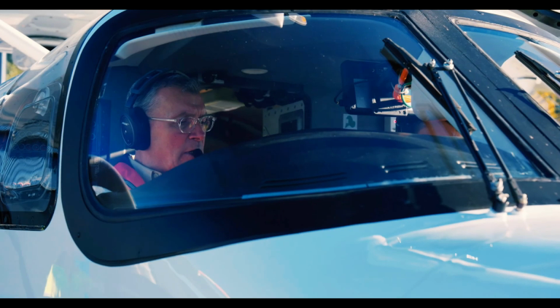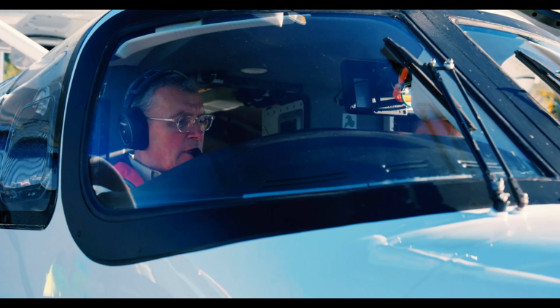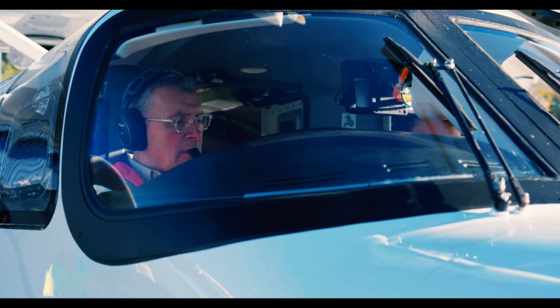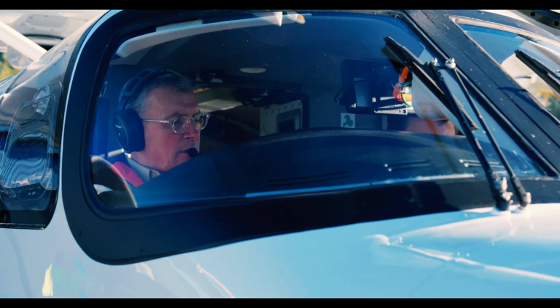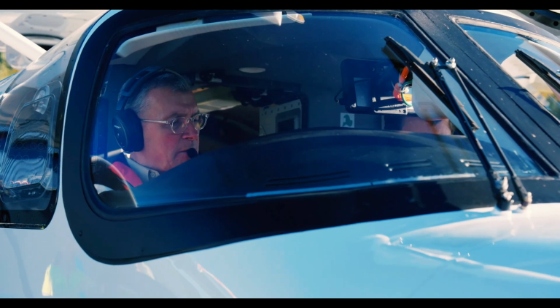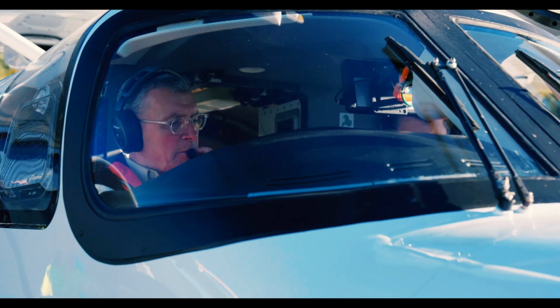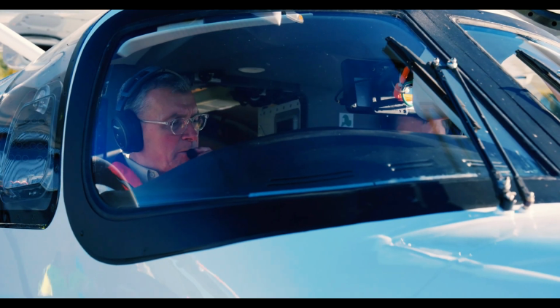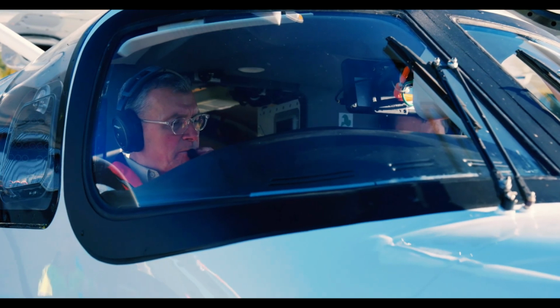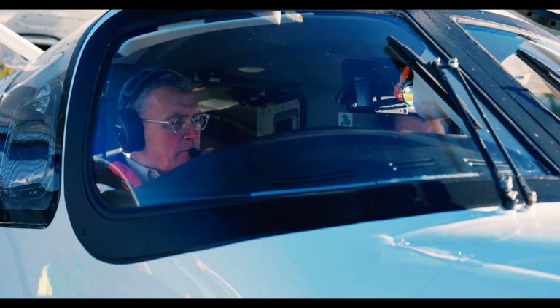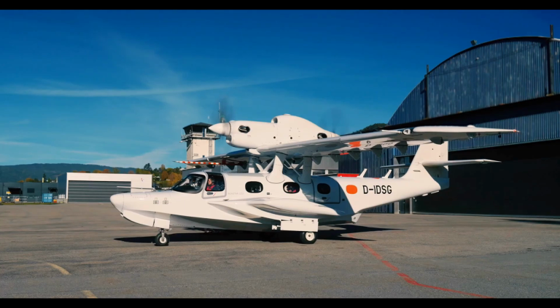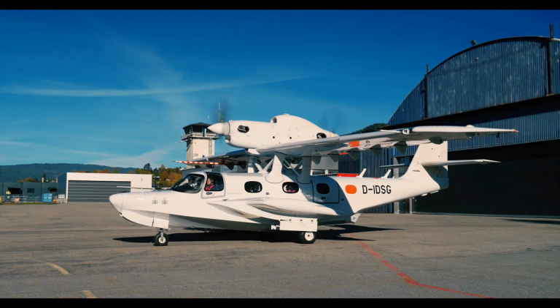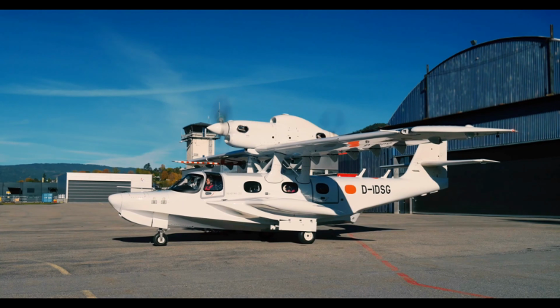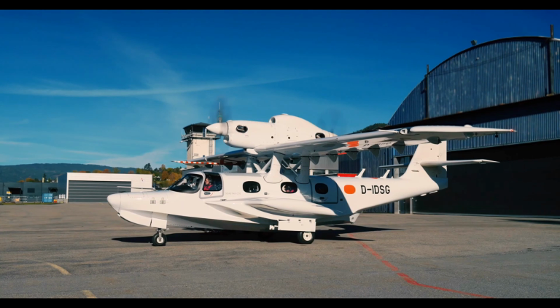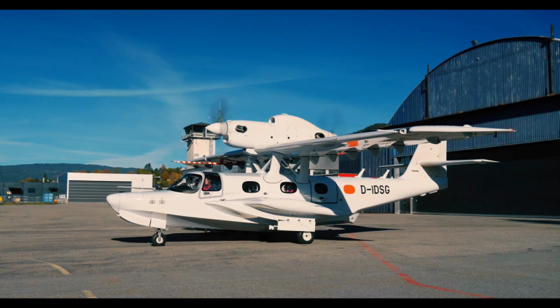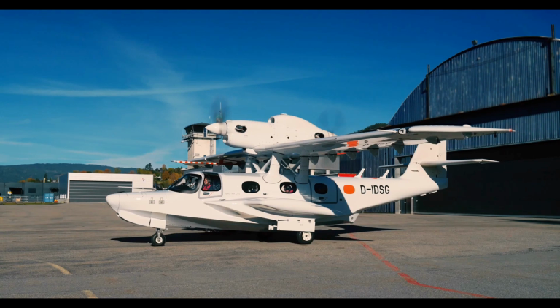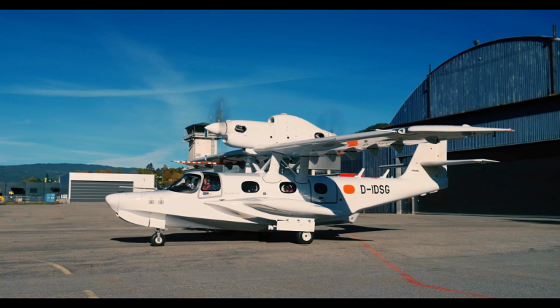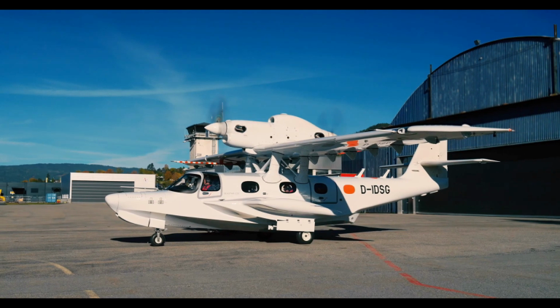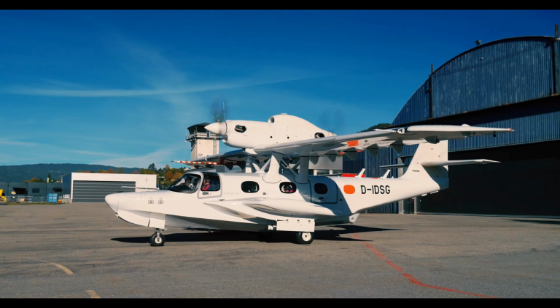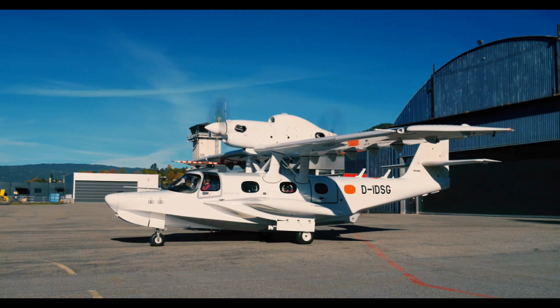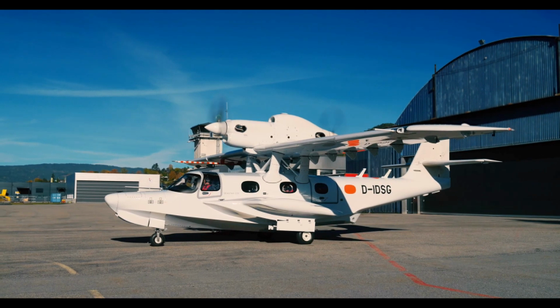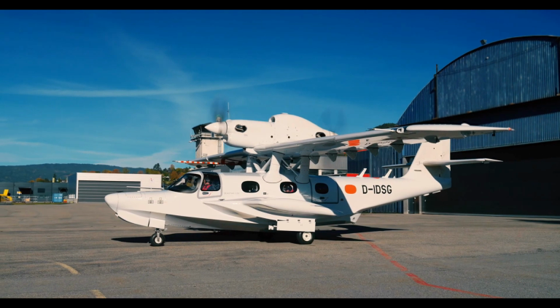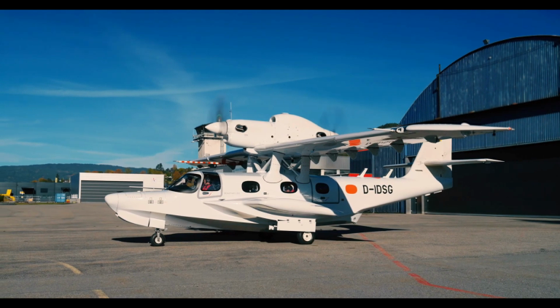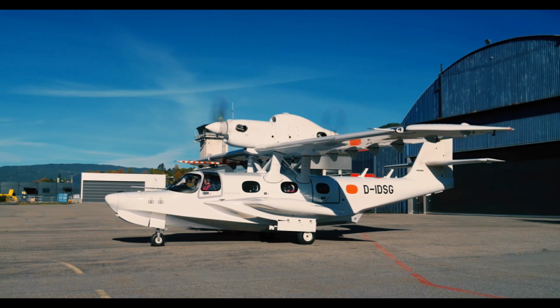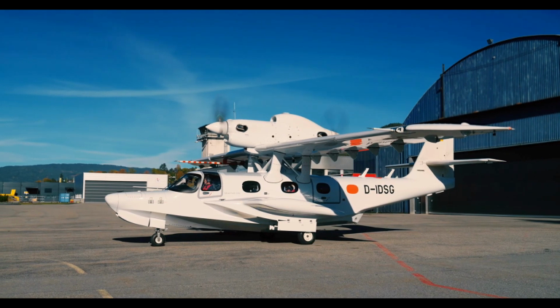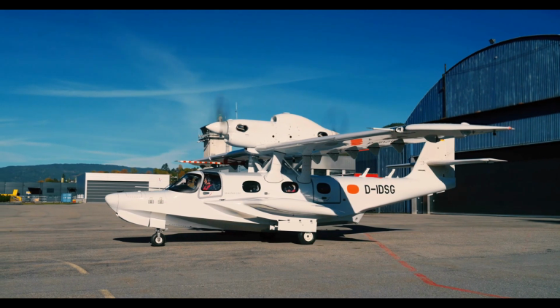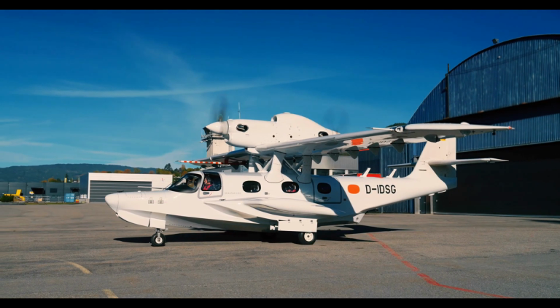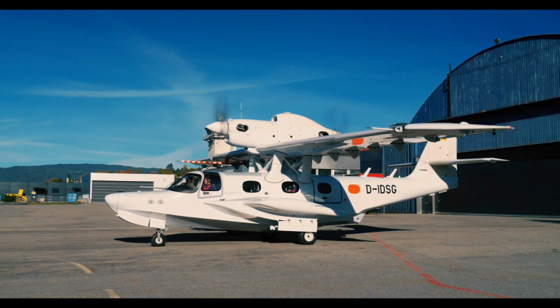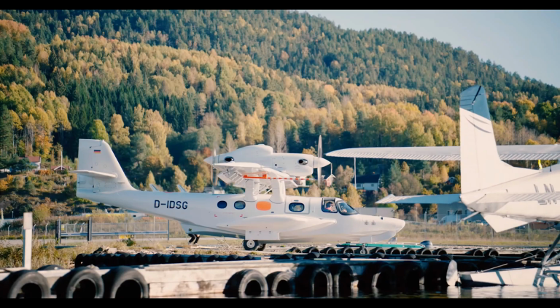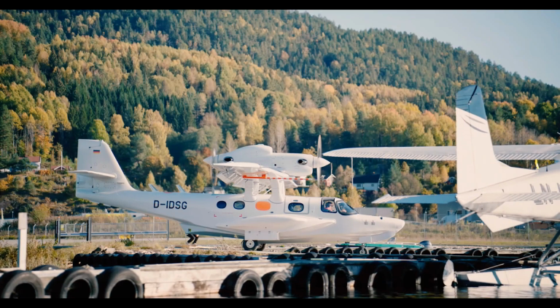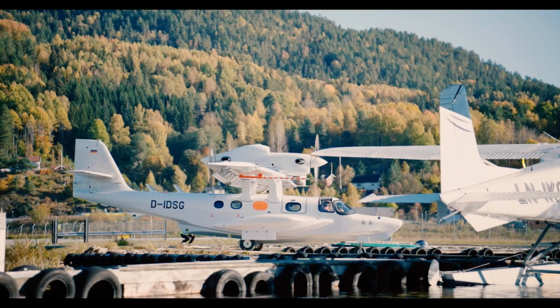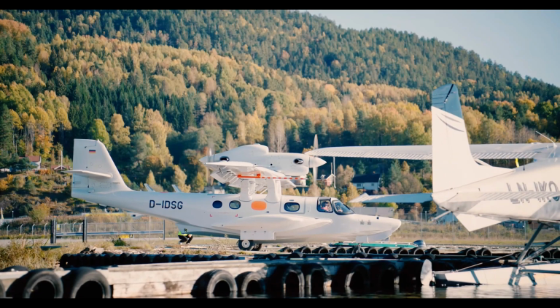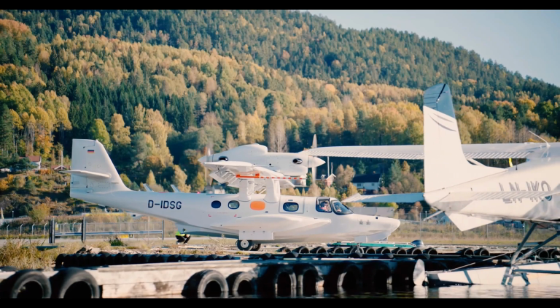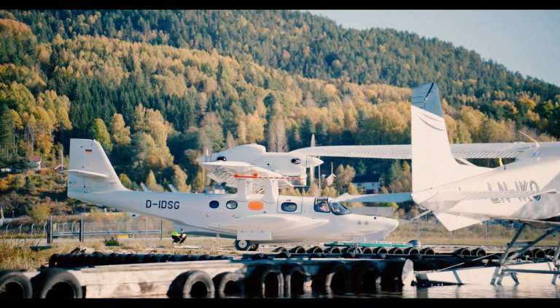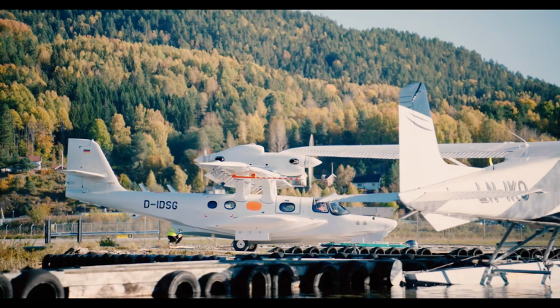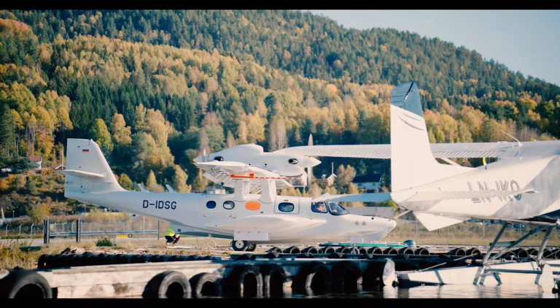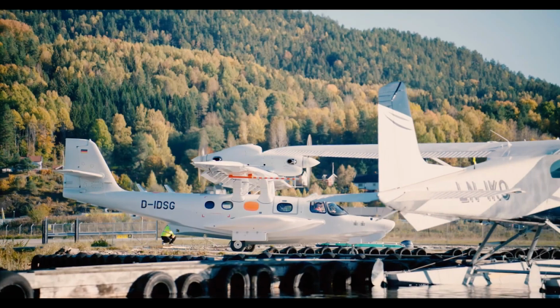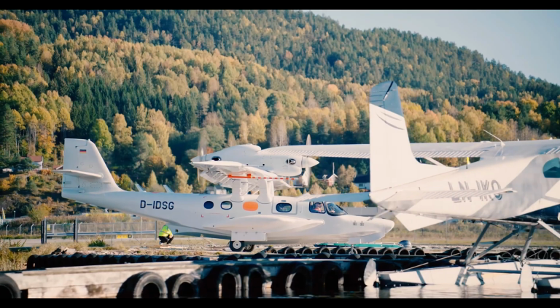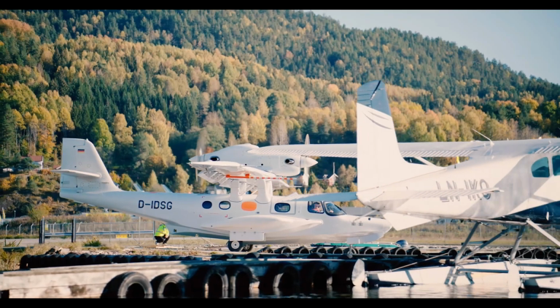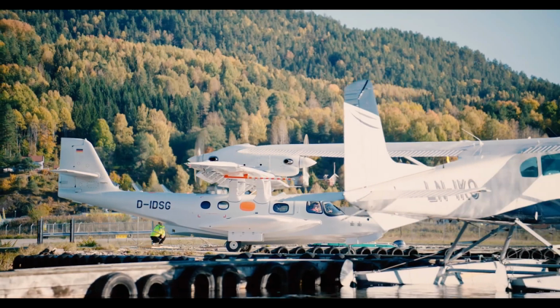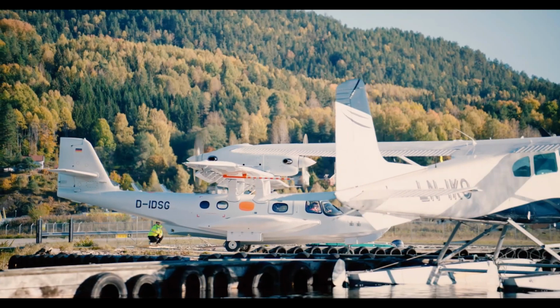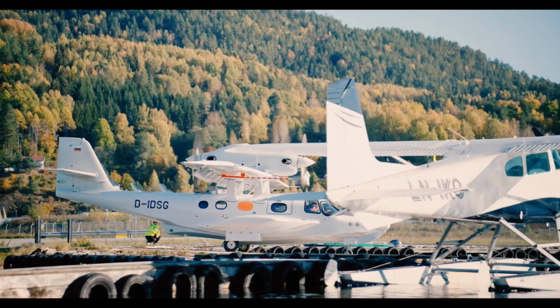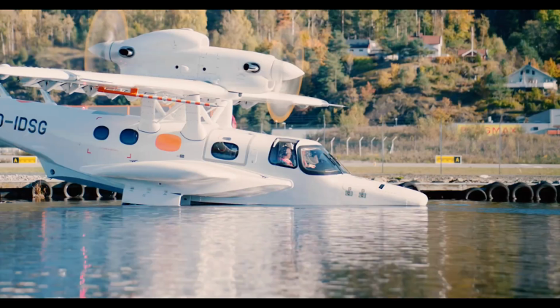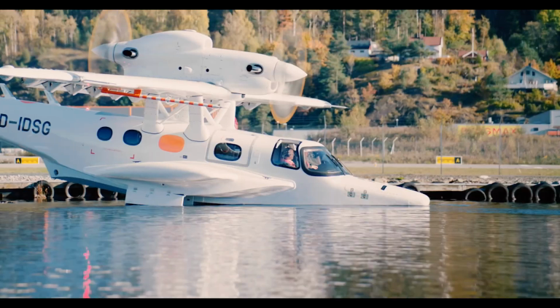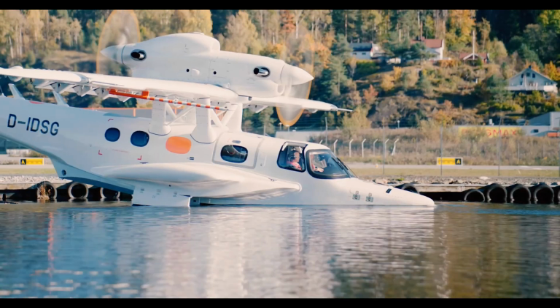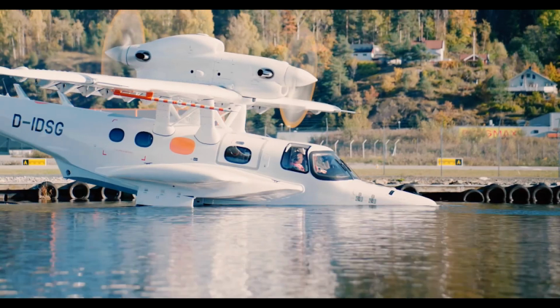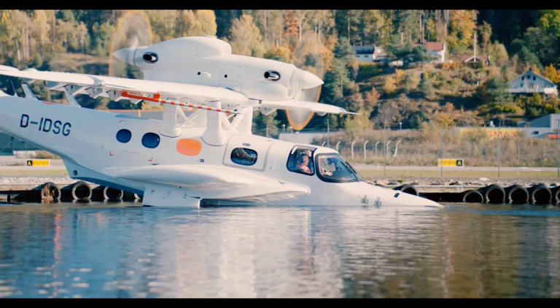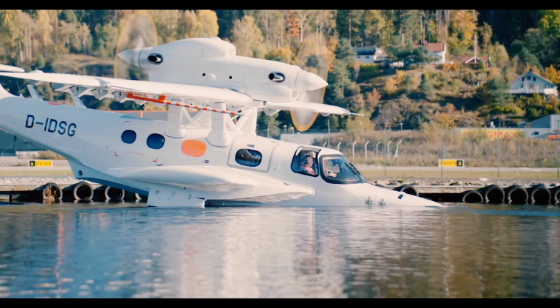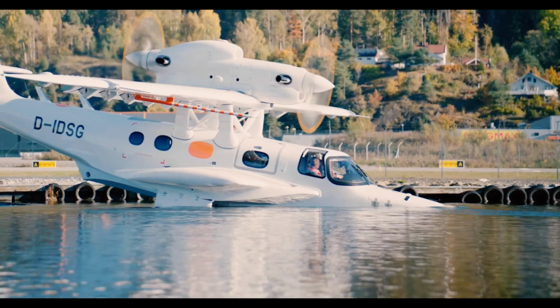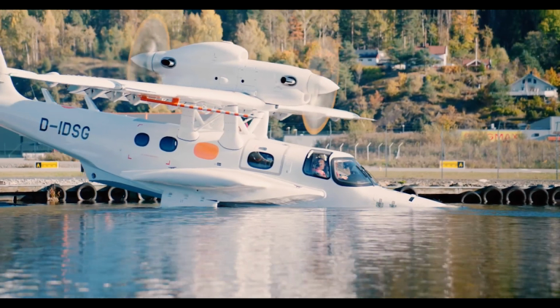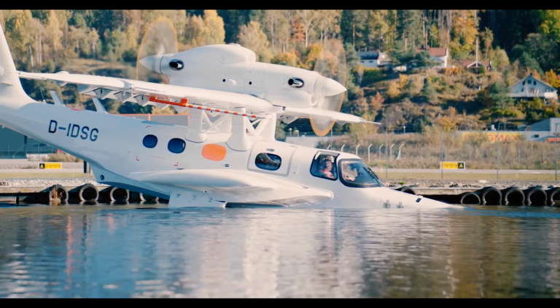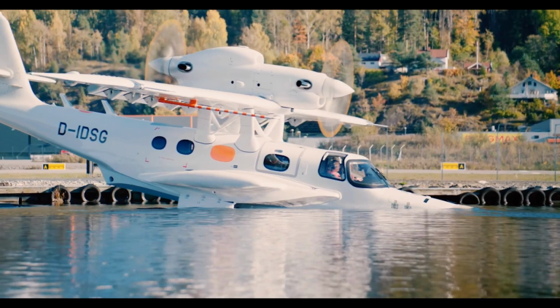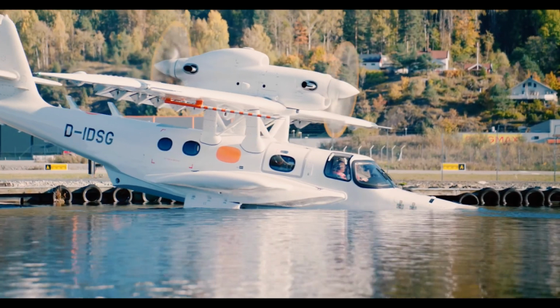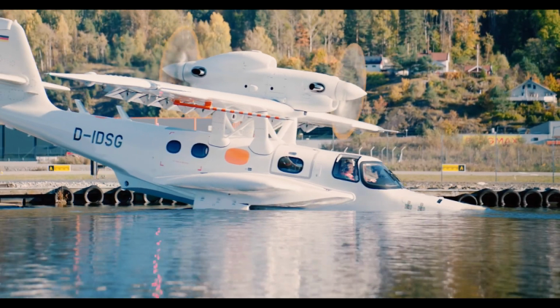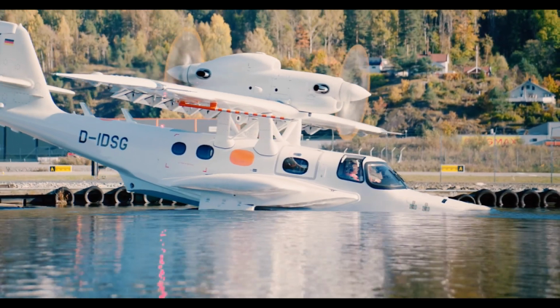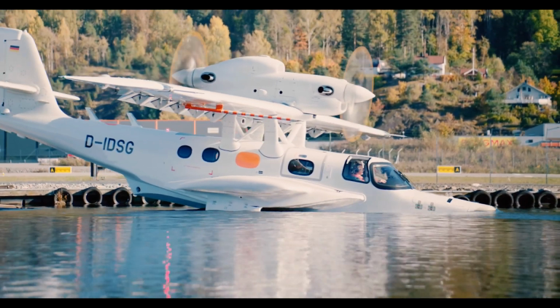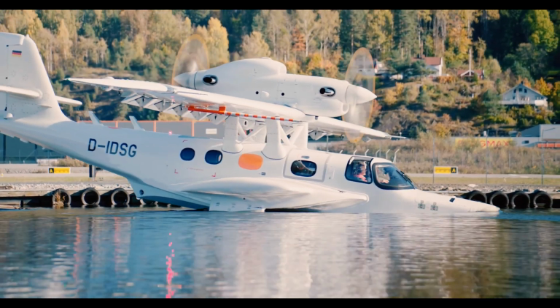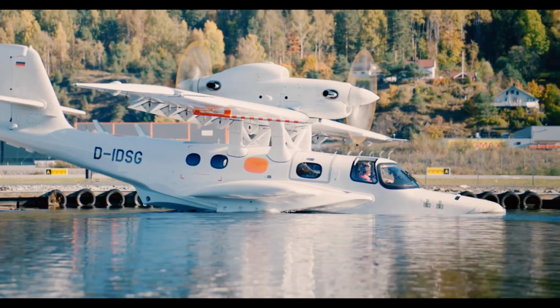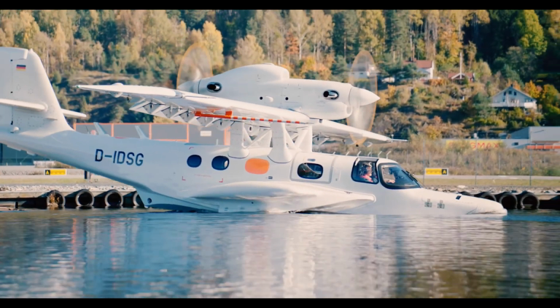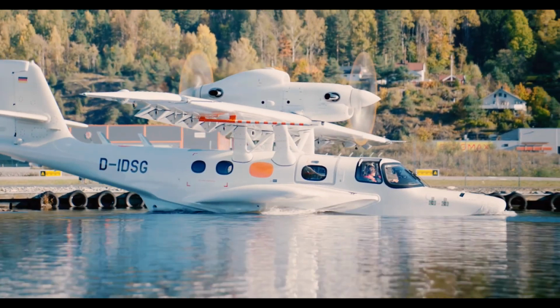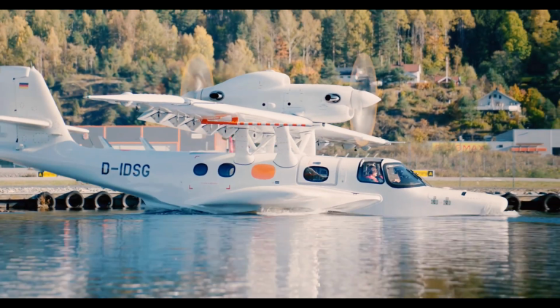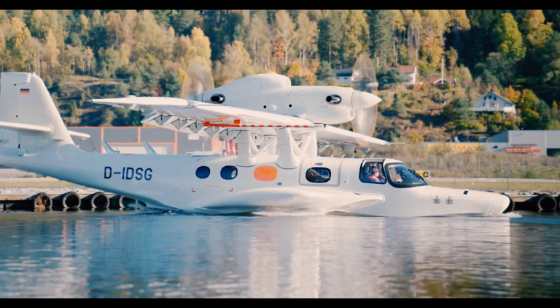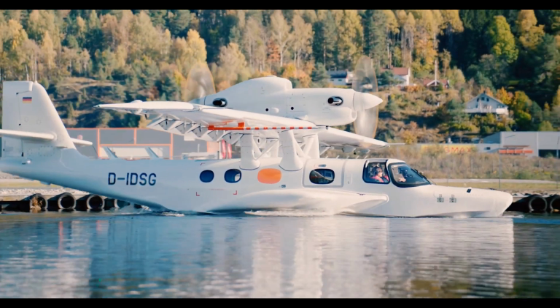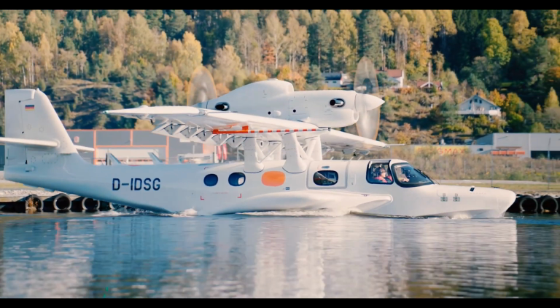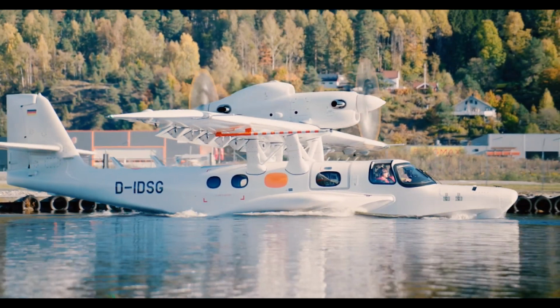What sets it apart is its all-composite airframe — corrosion-resistant, lightweight, and ideal for operating in harsh coastal environments.